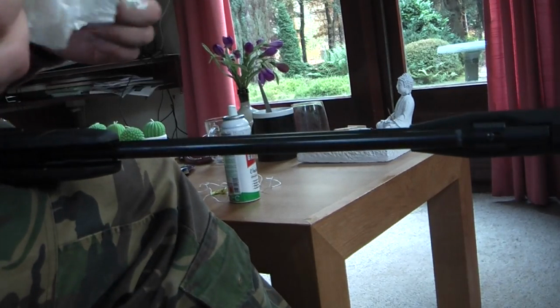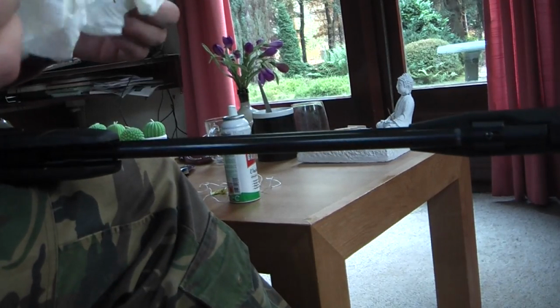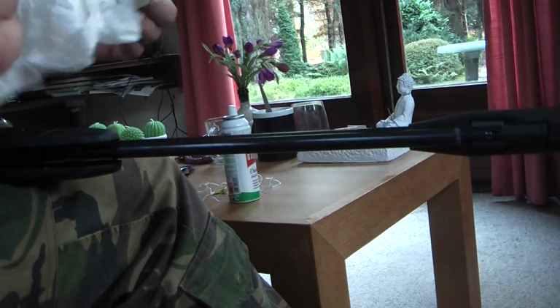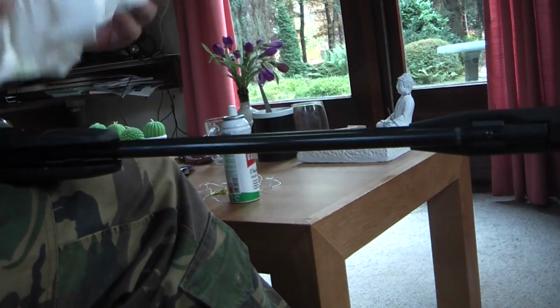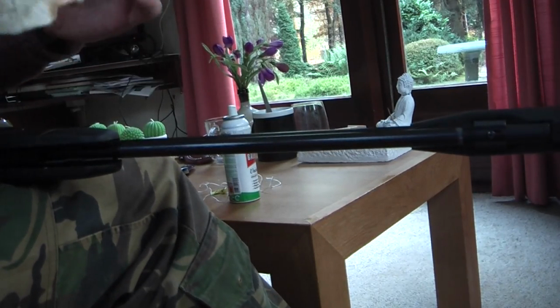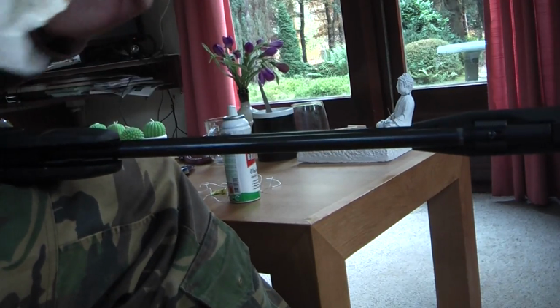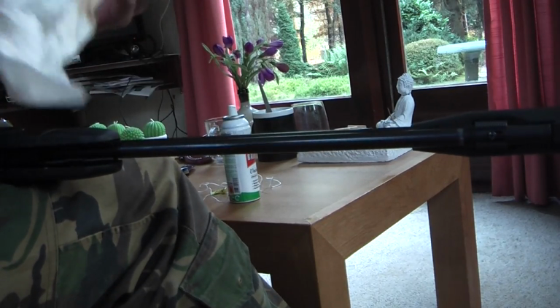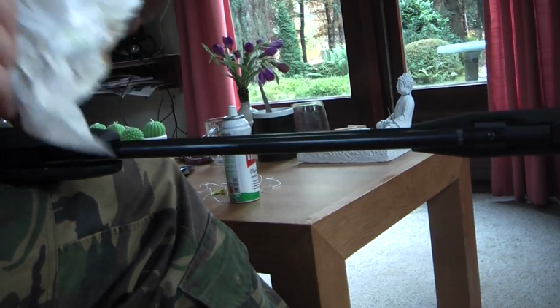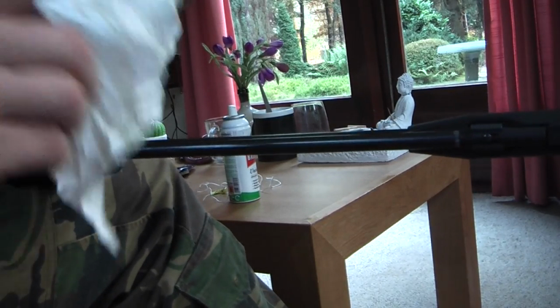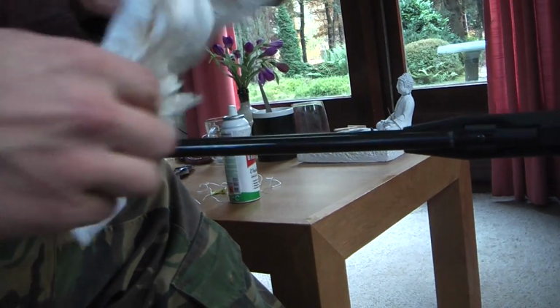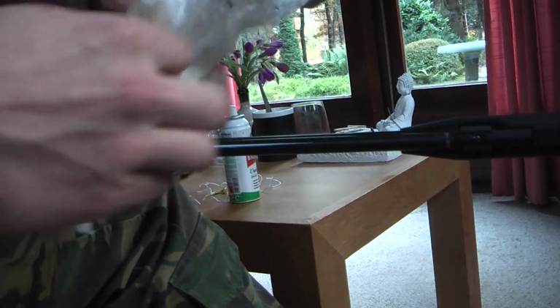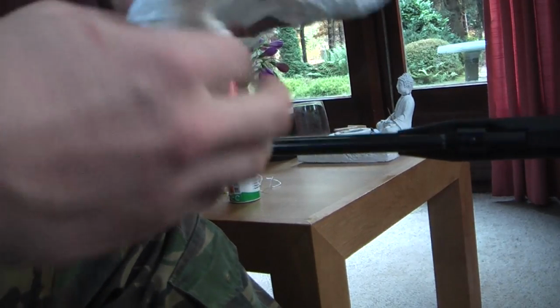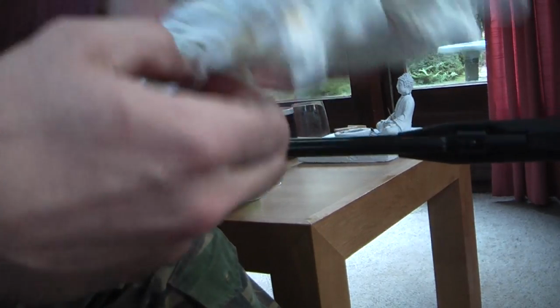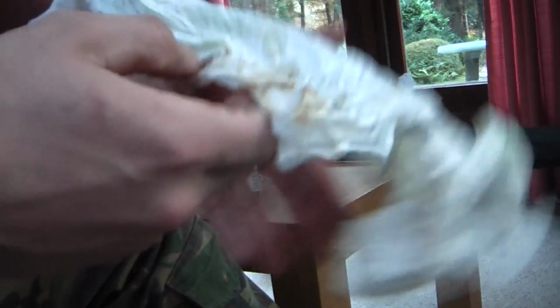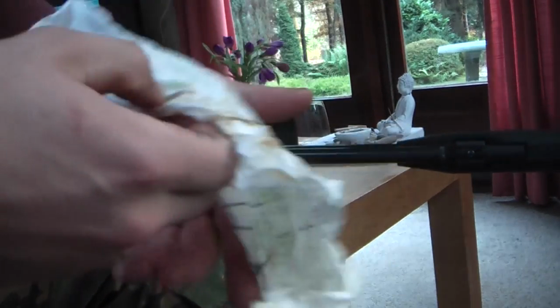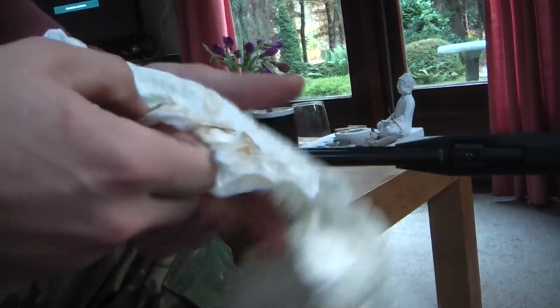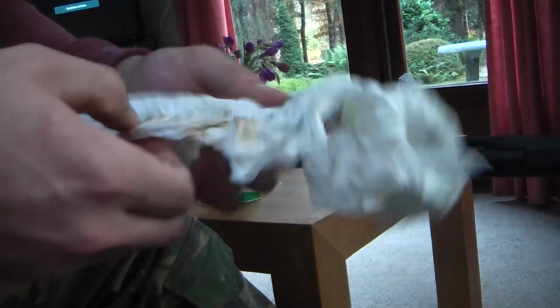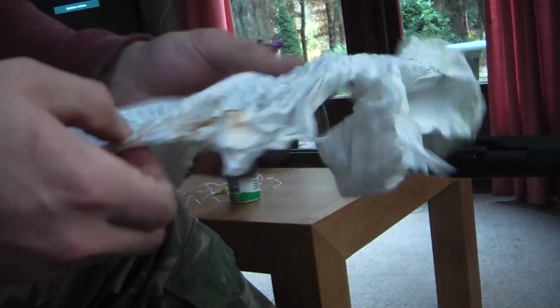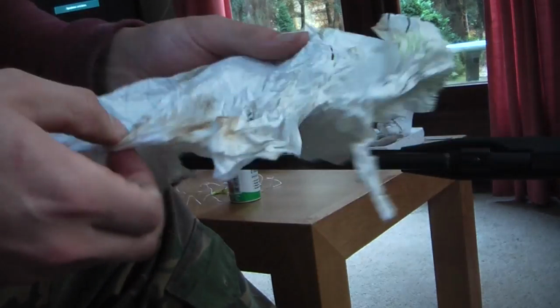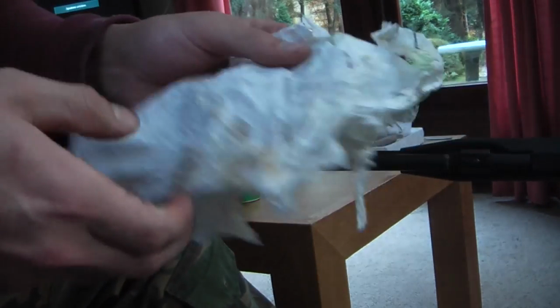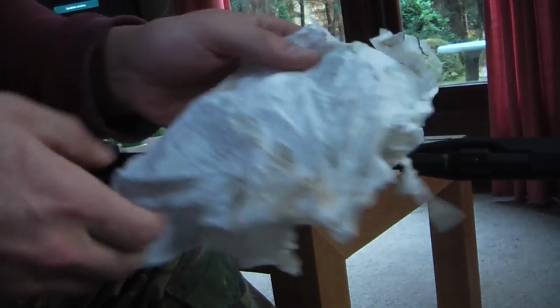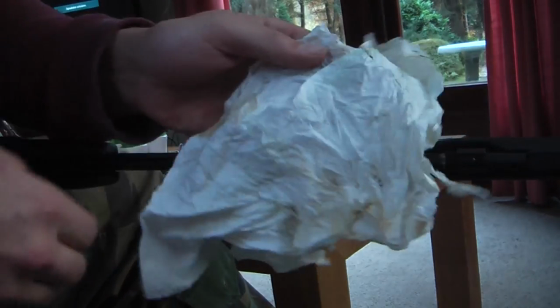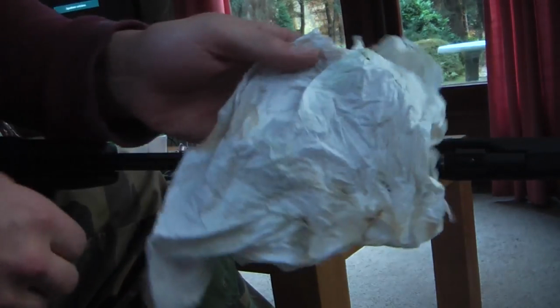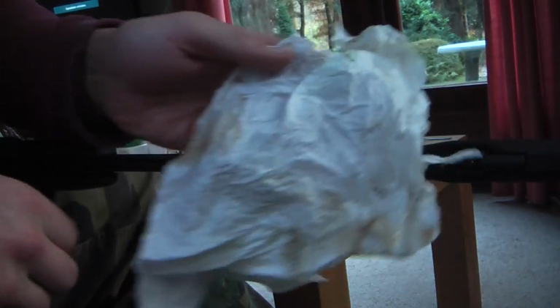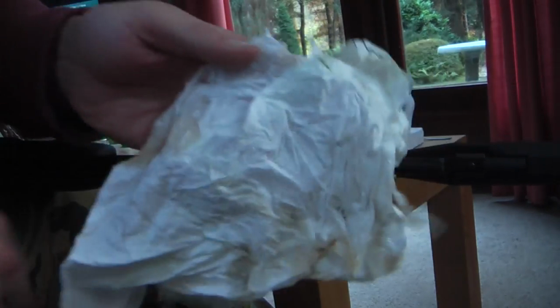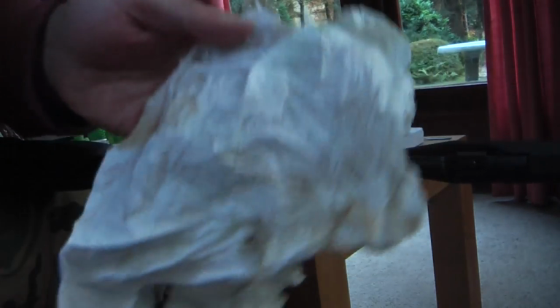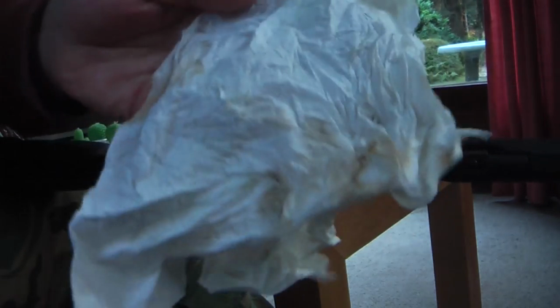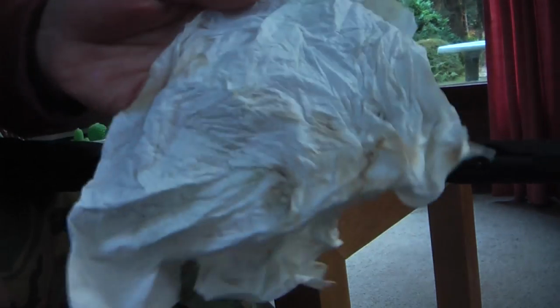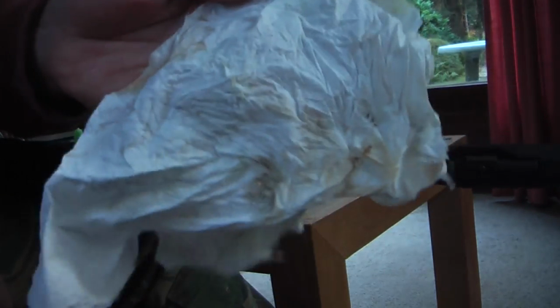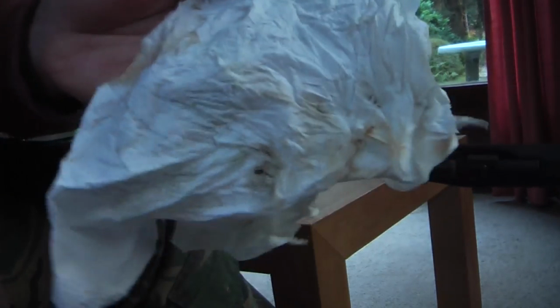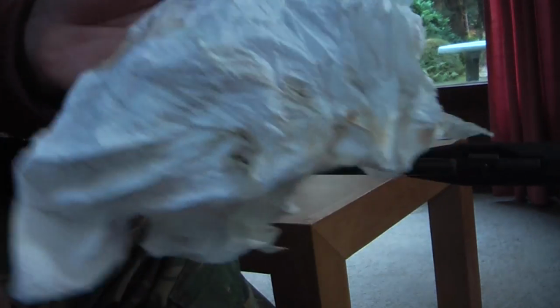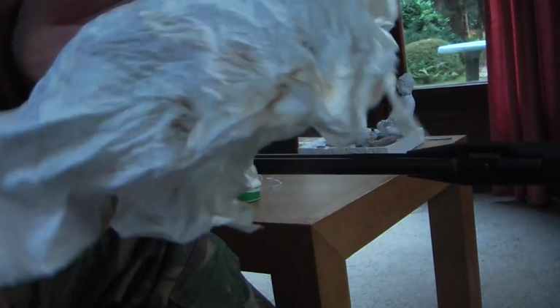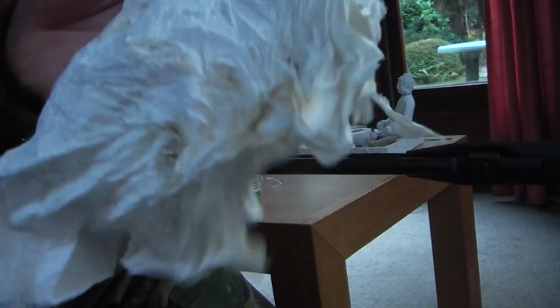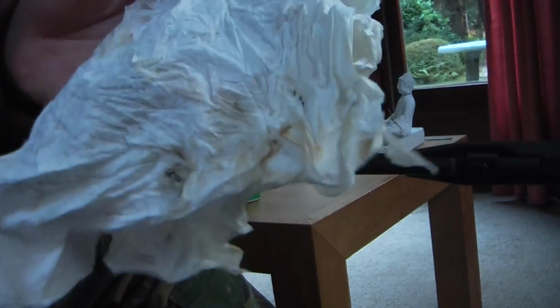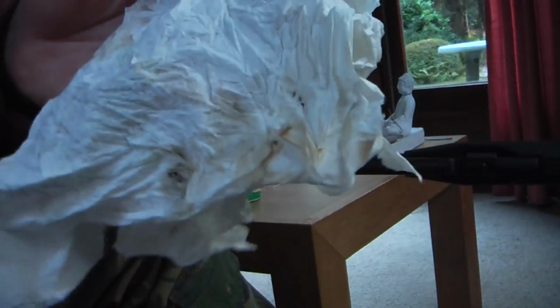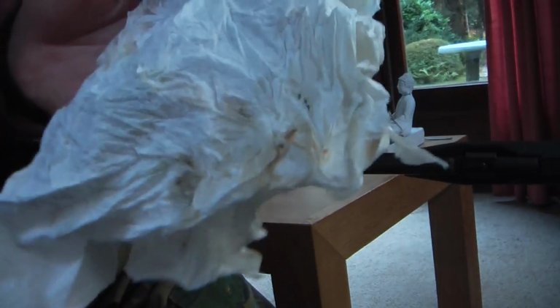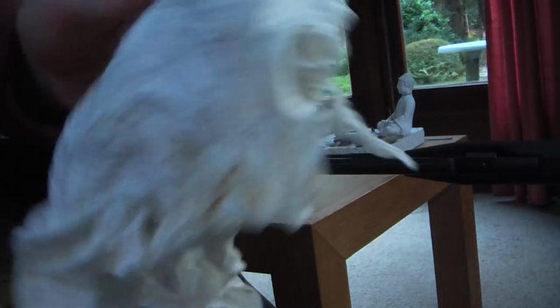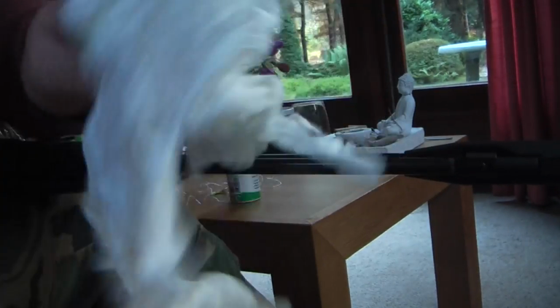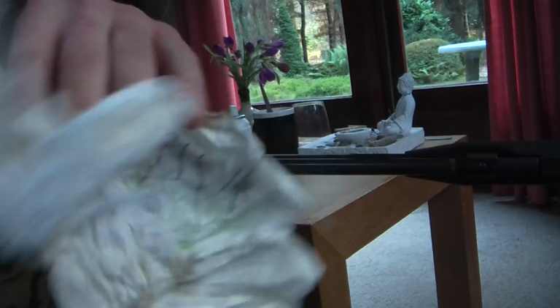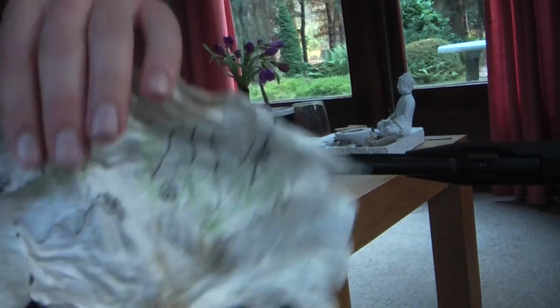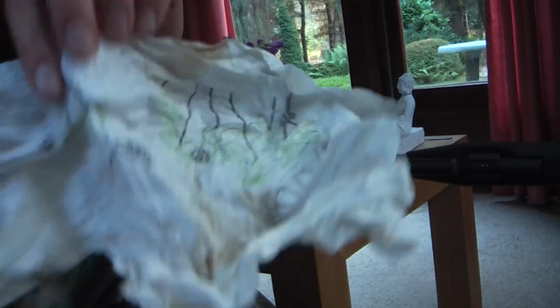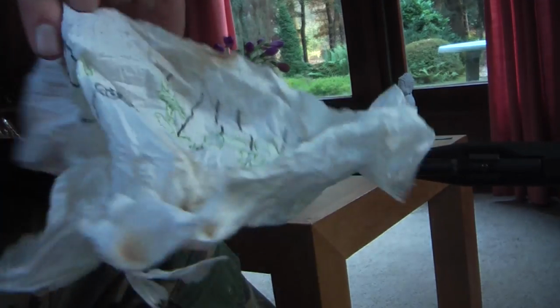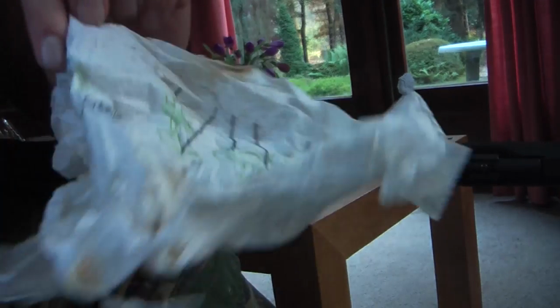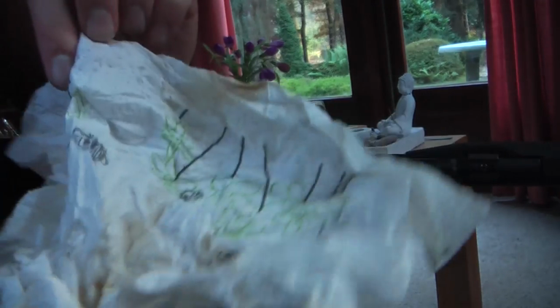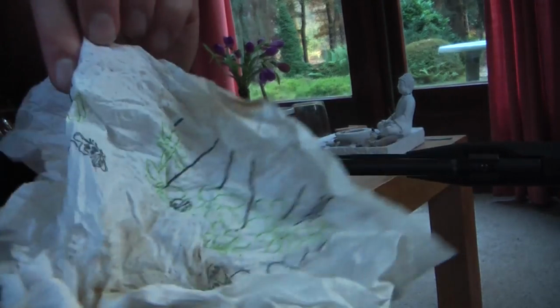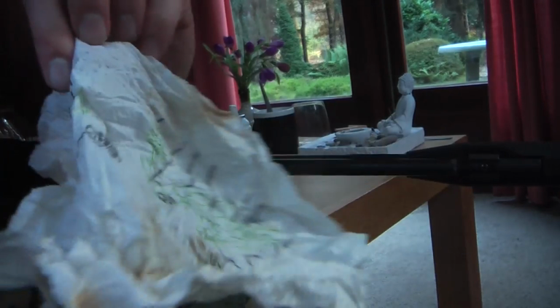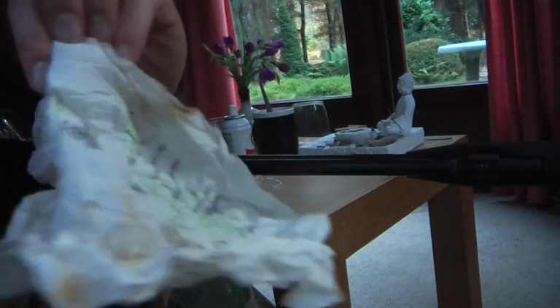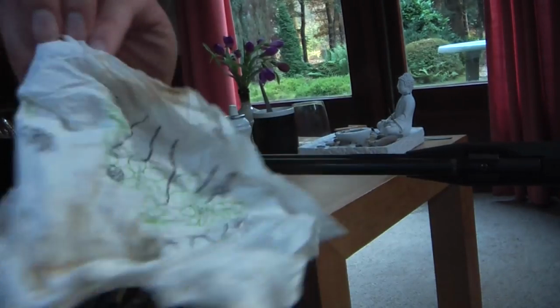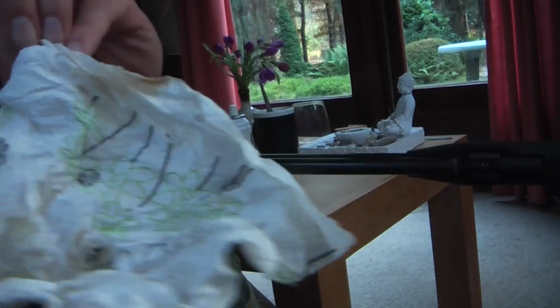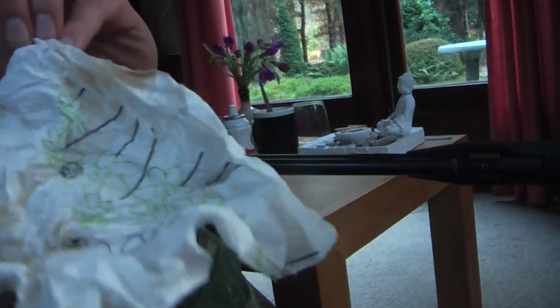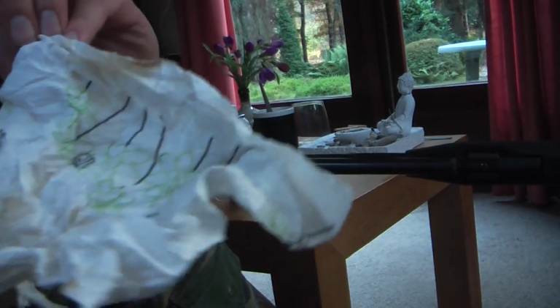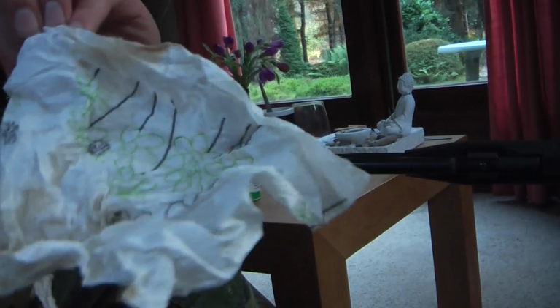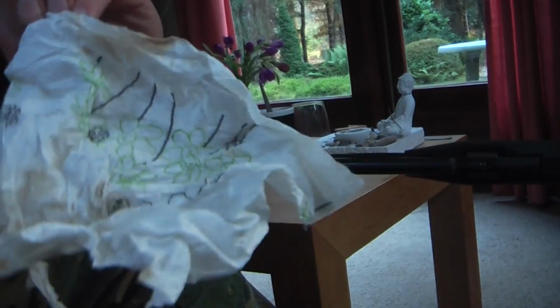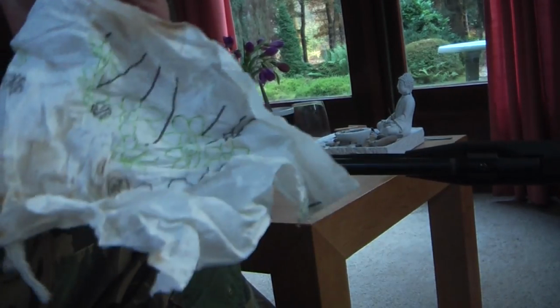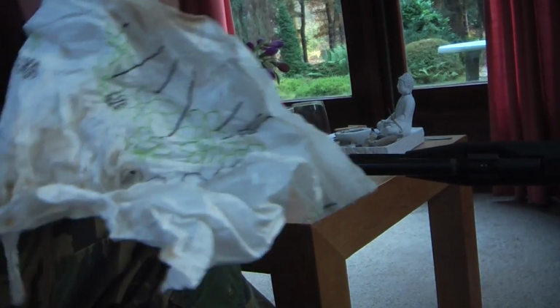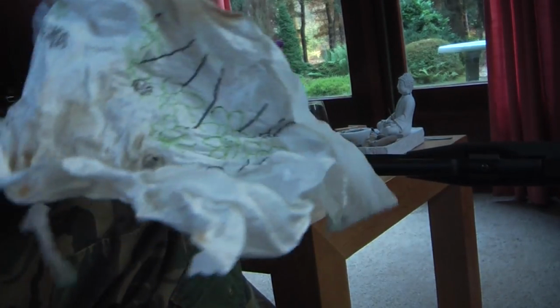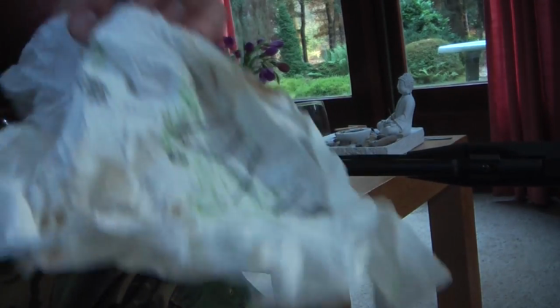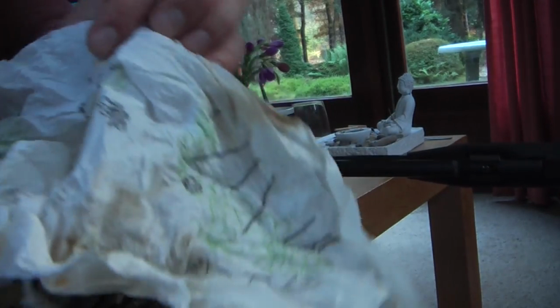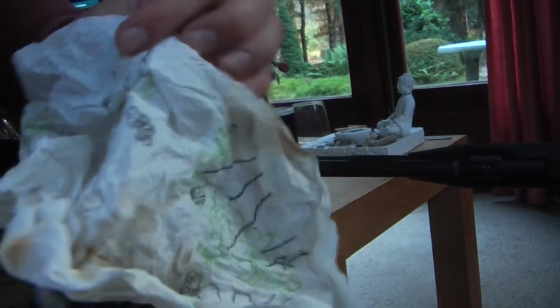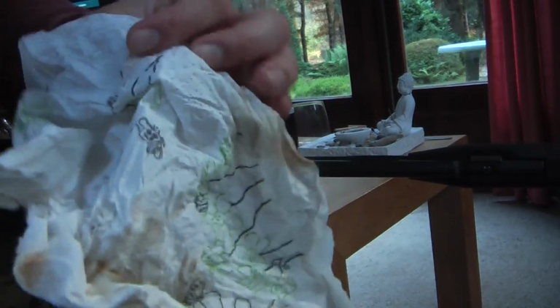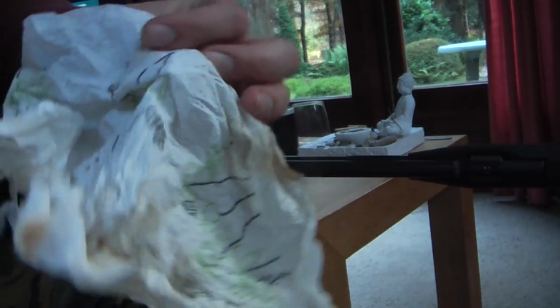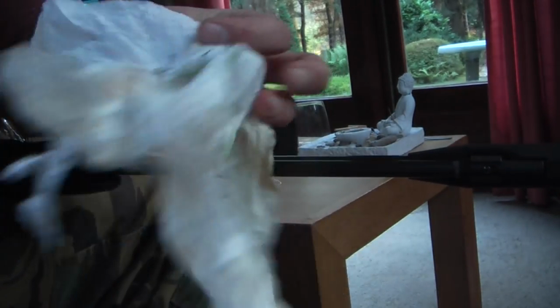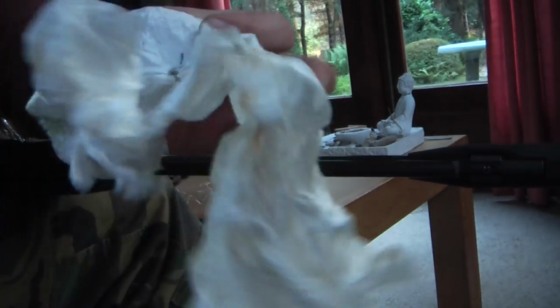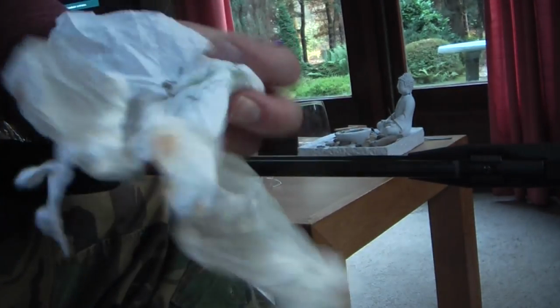Look at that — that's all rust and dirt from this gun.